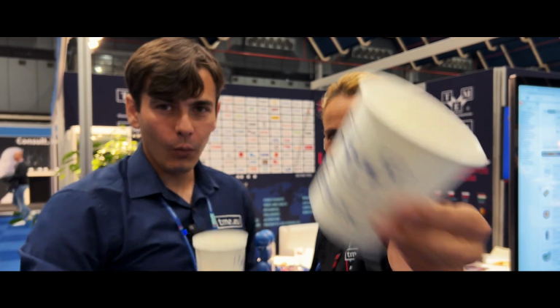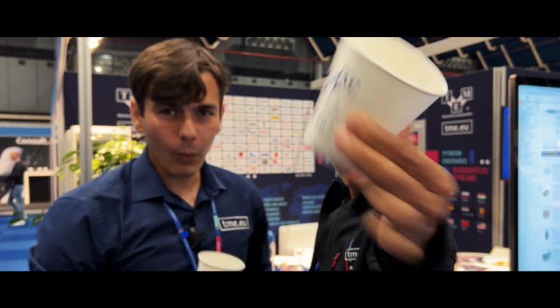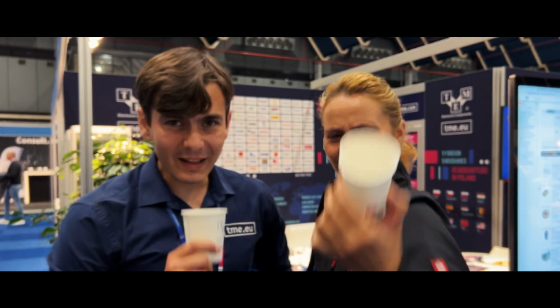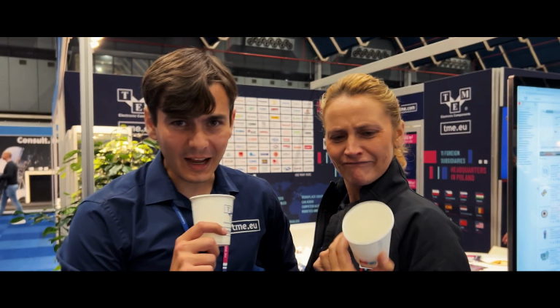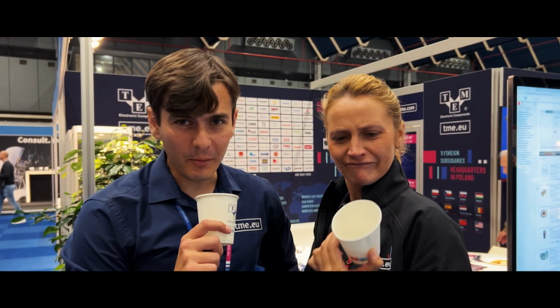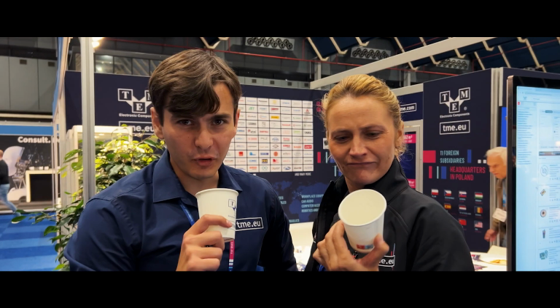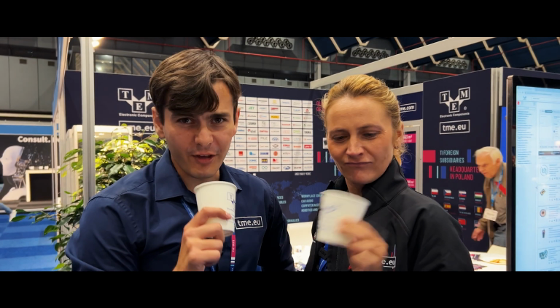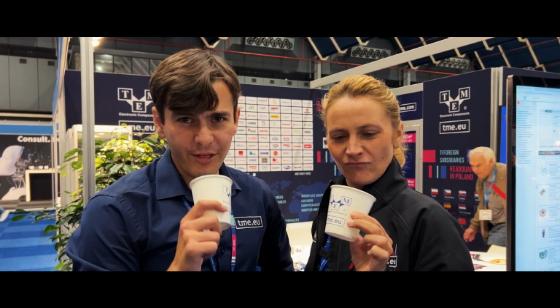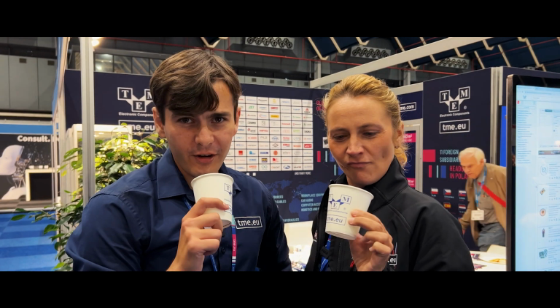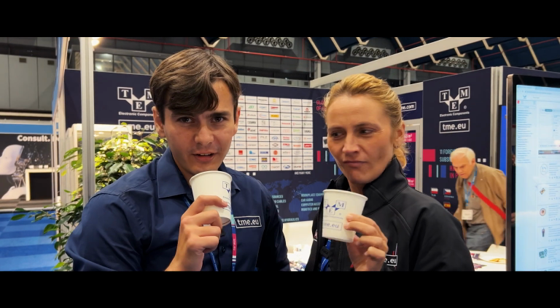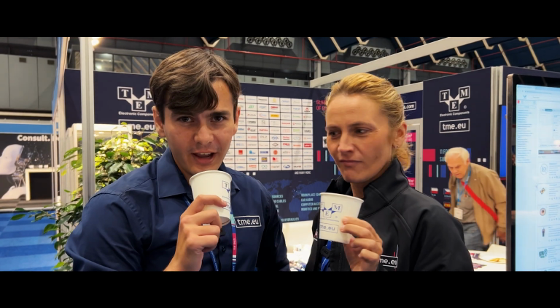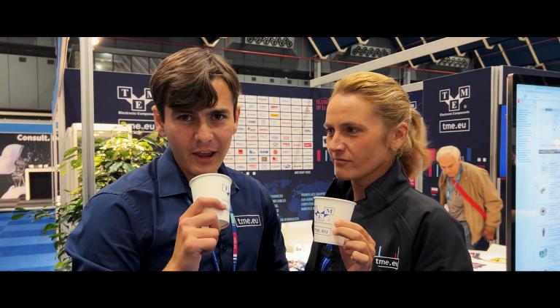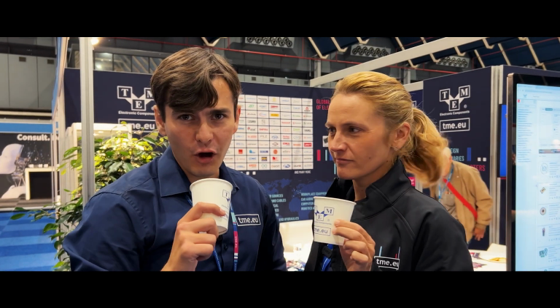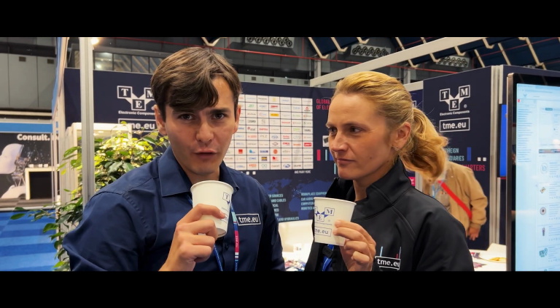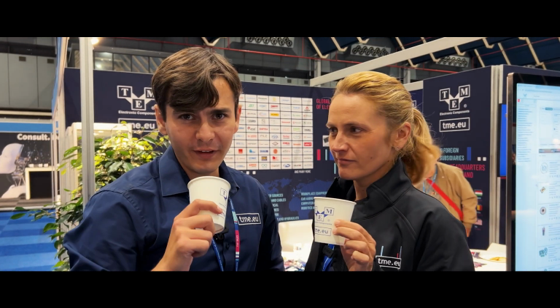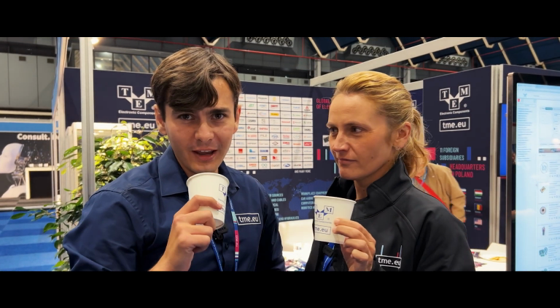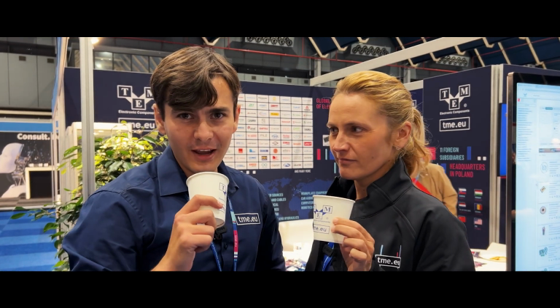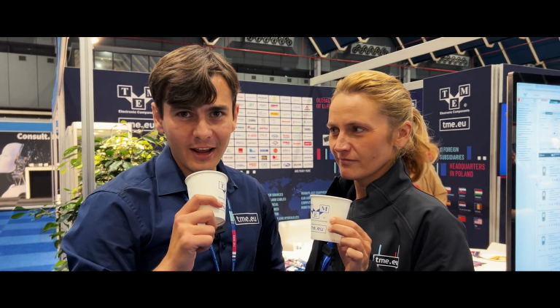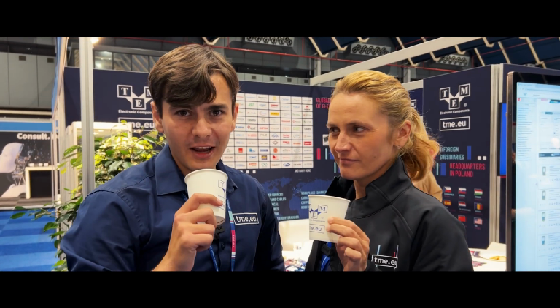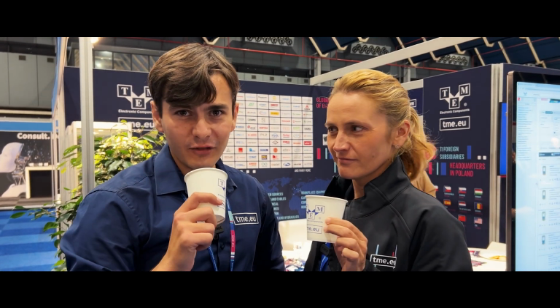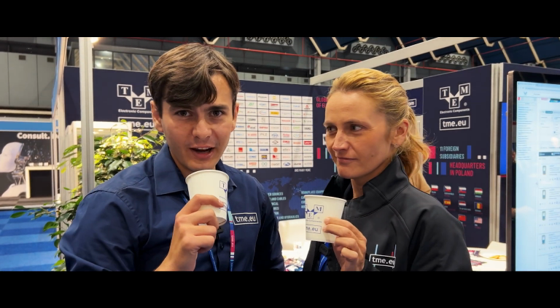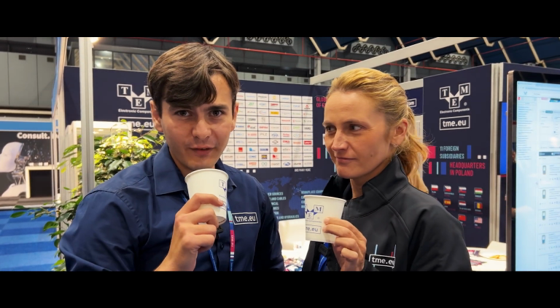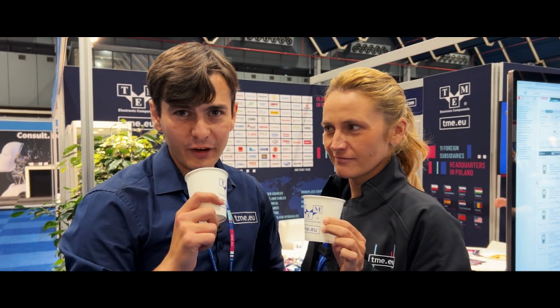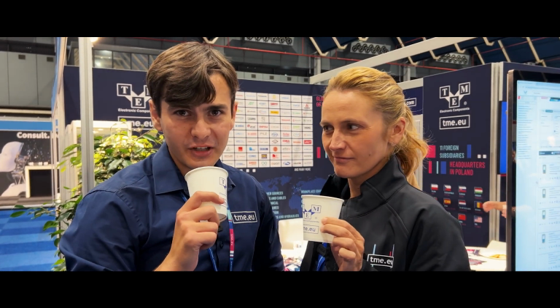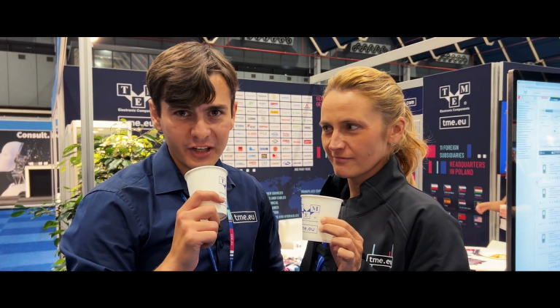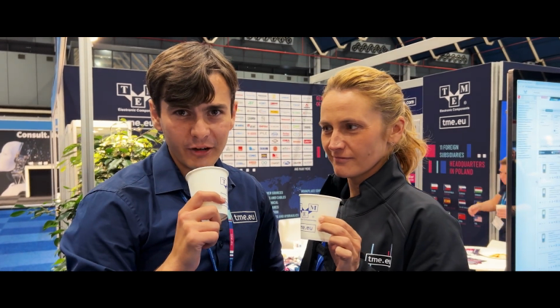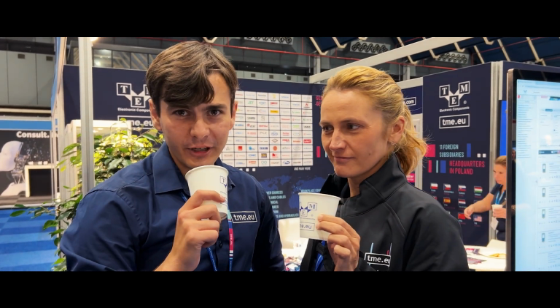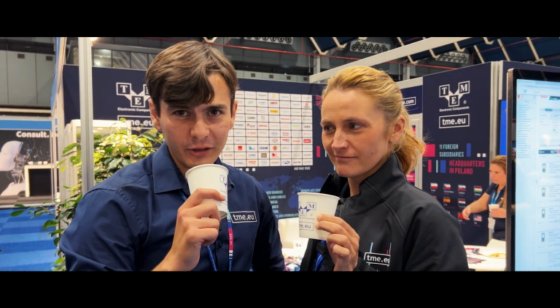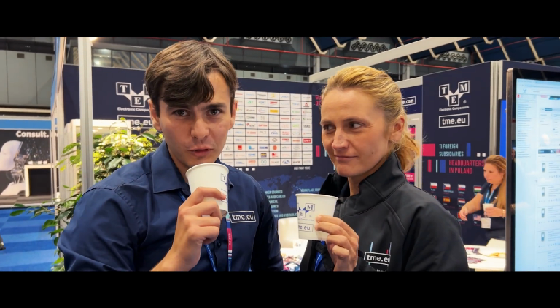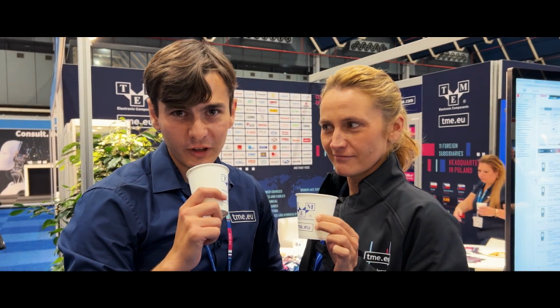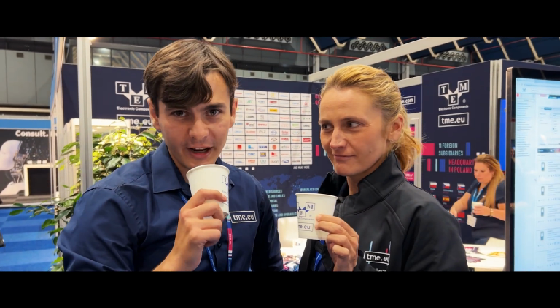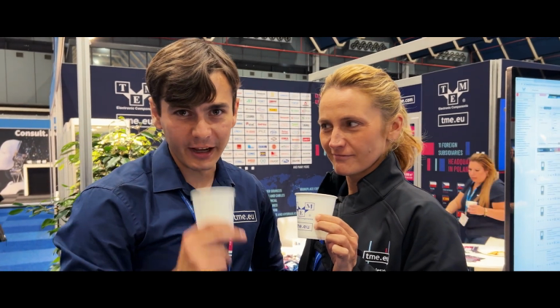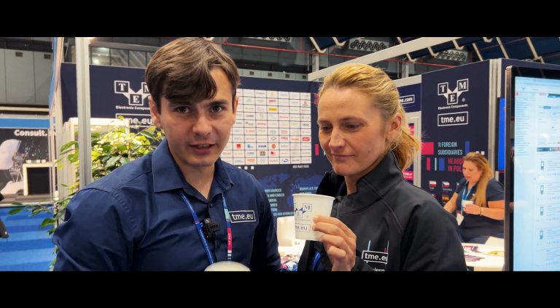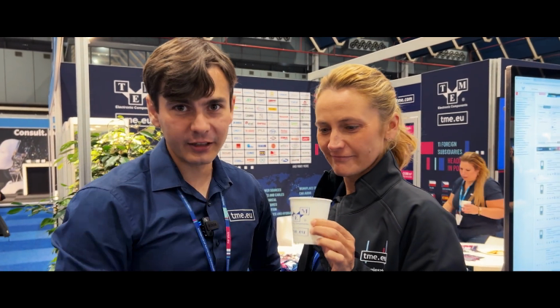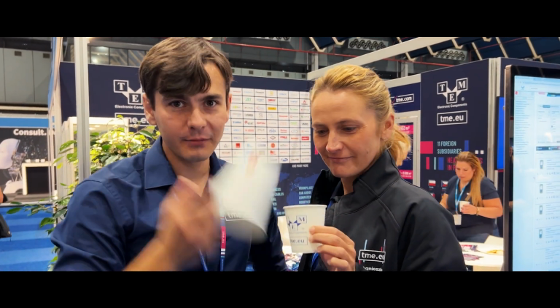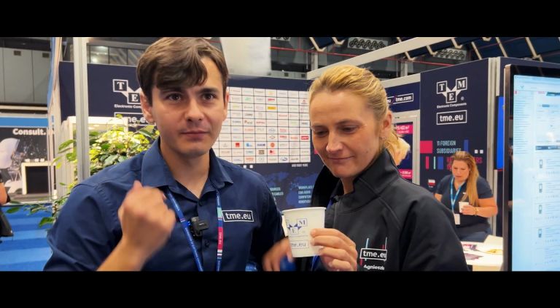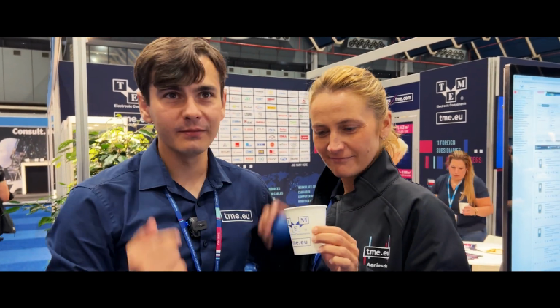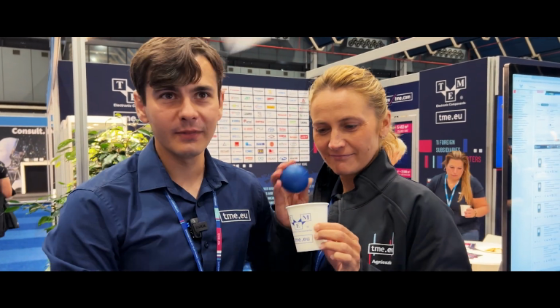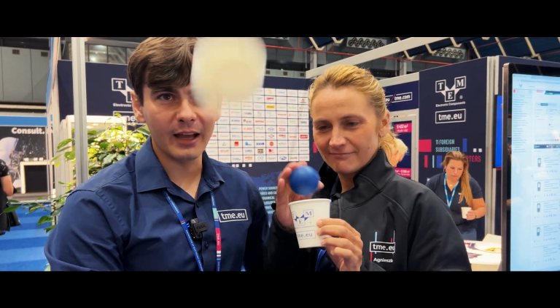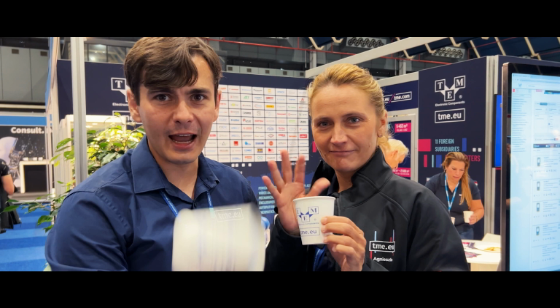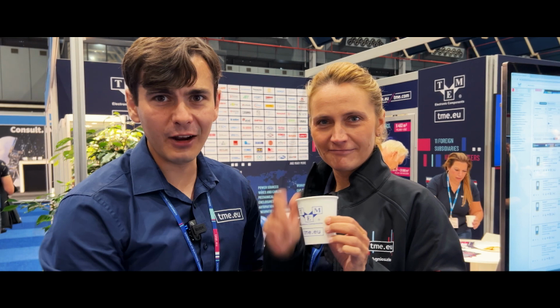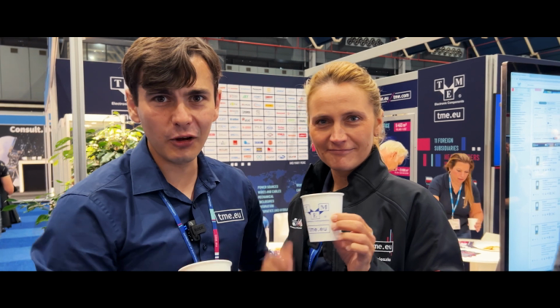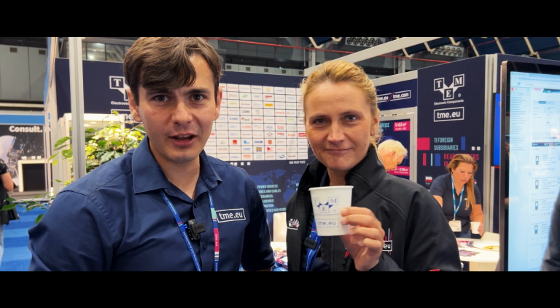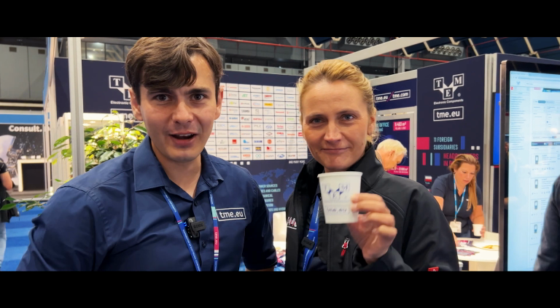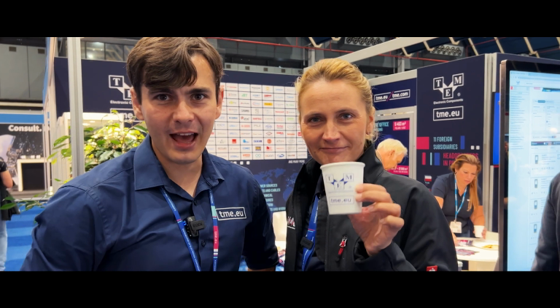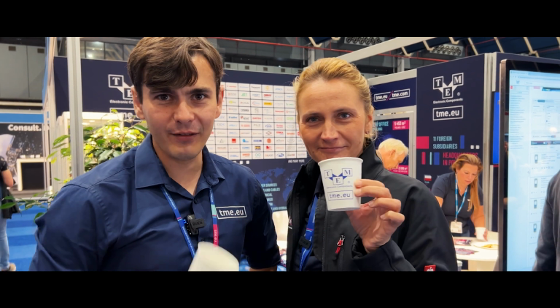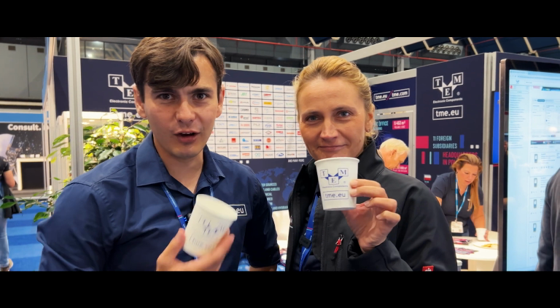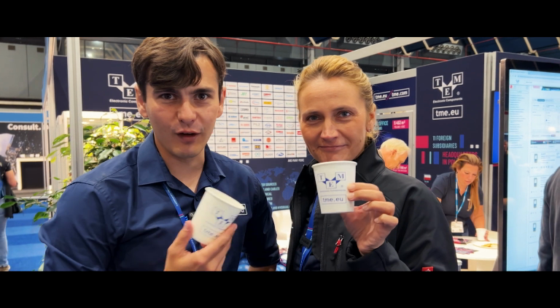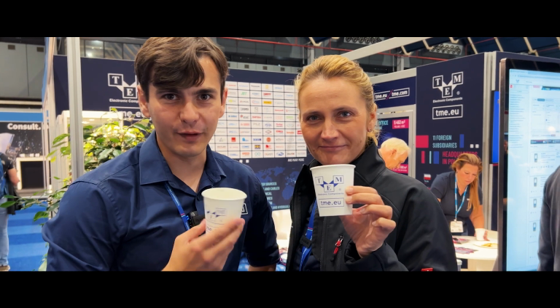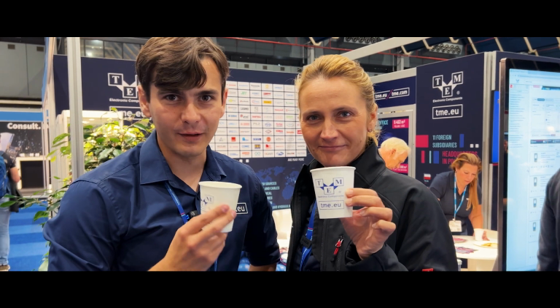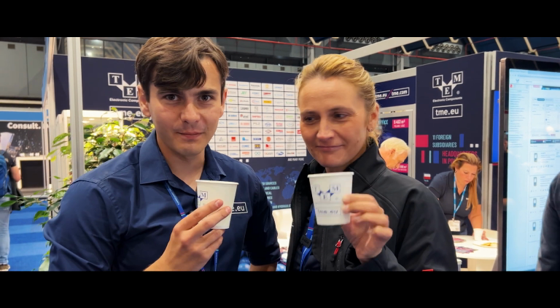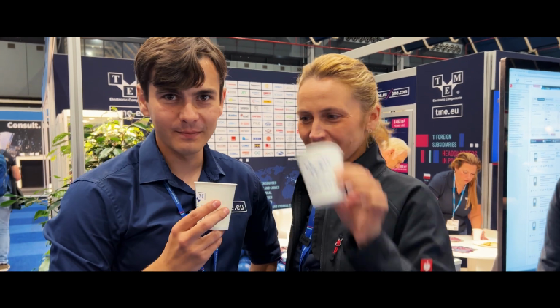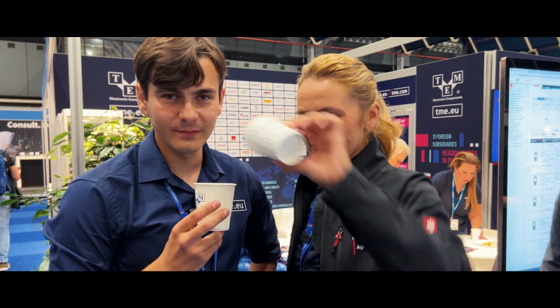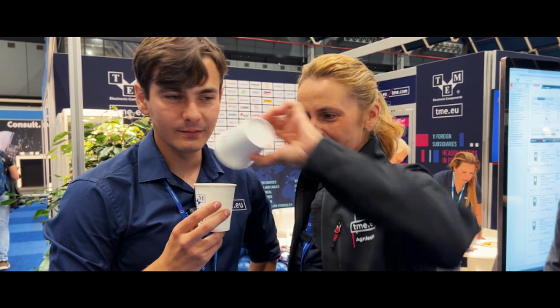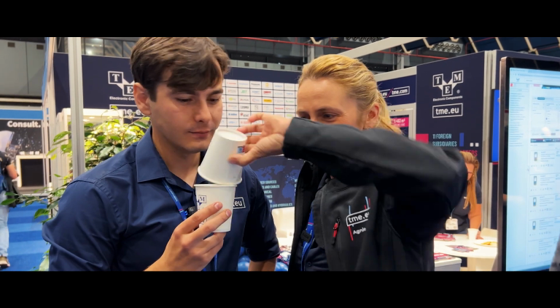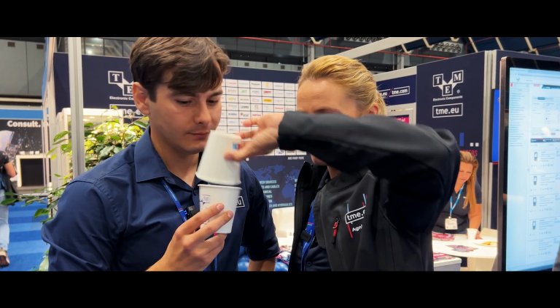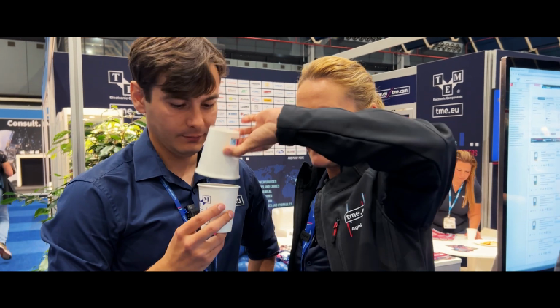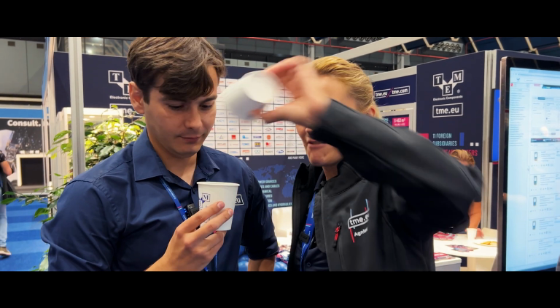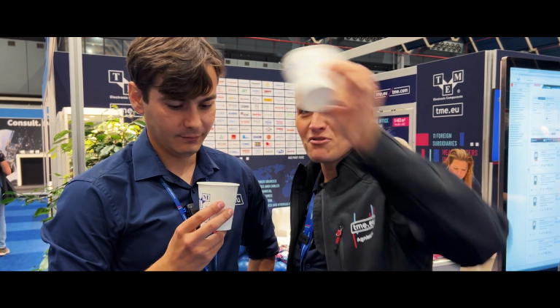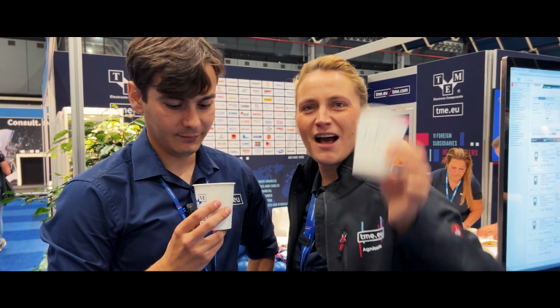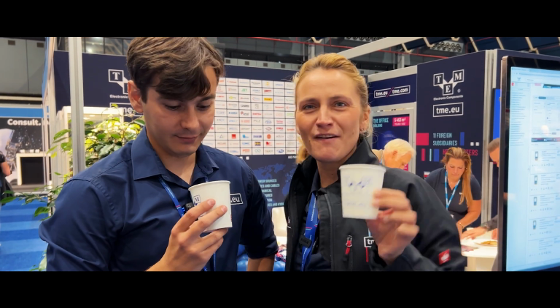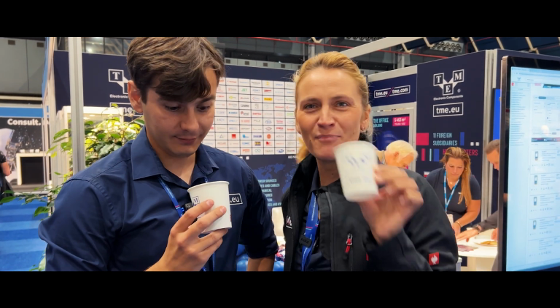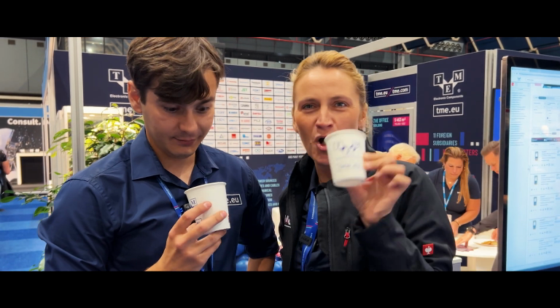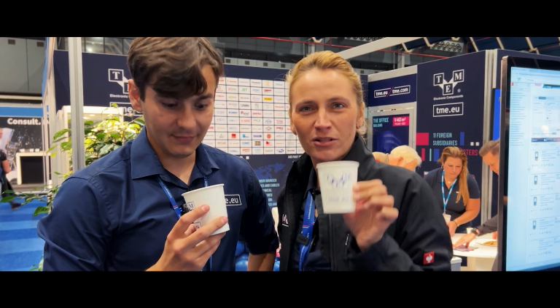Welcome to the third day of E&A trade fairs here in Utrecht. And I don't even have a coffee. Now you have a bowl.